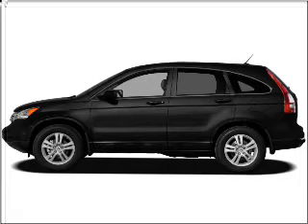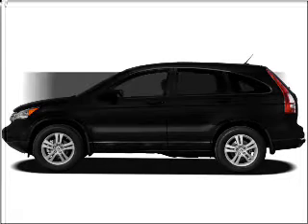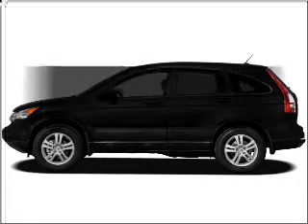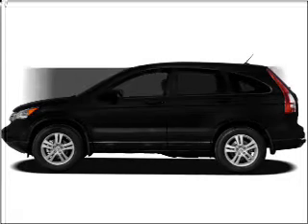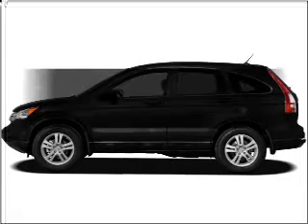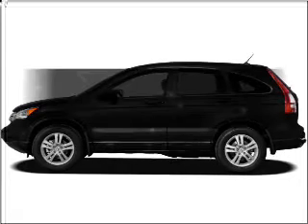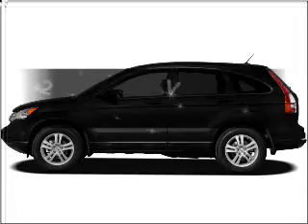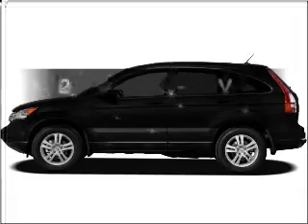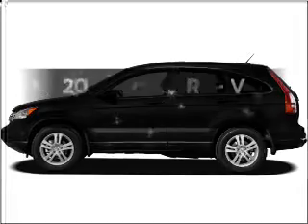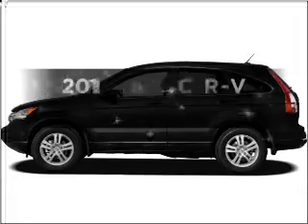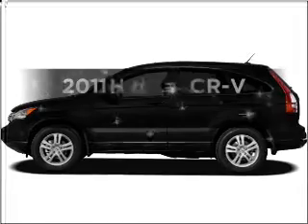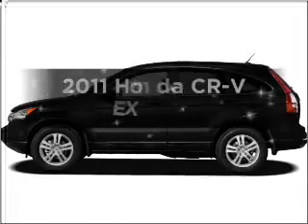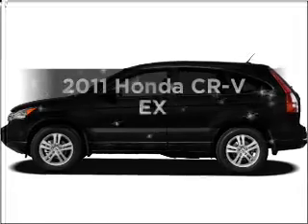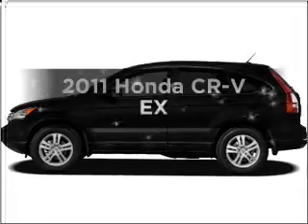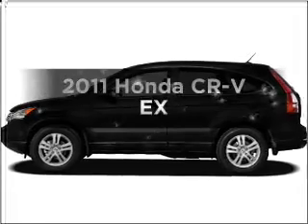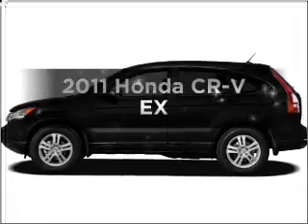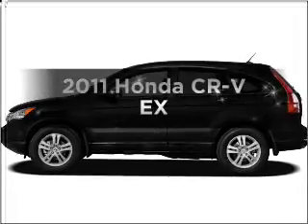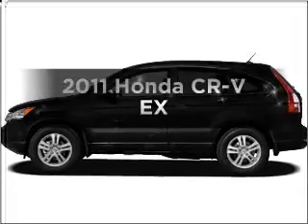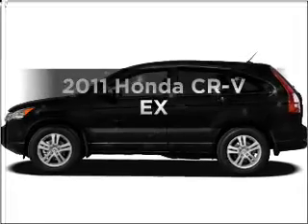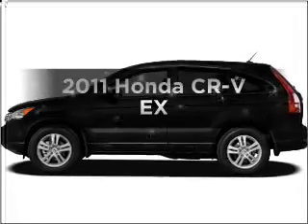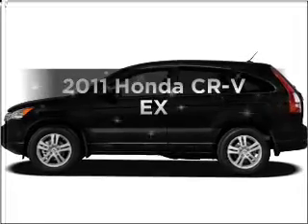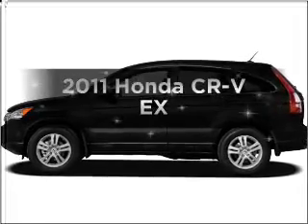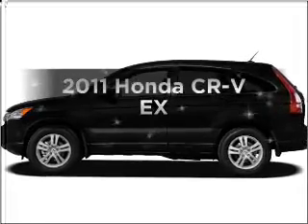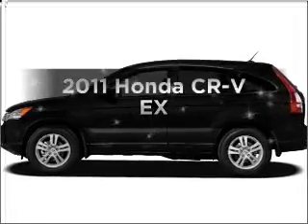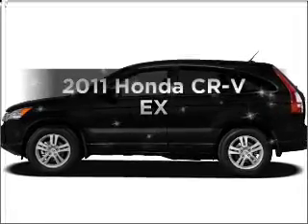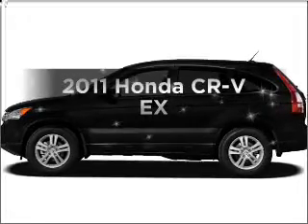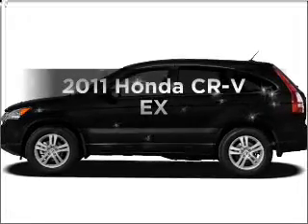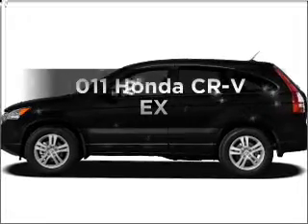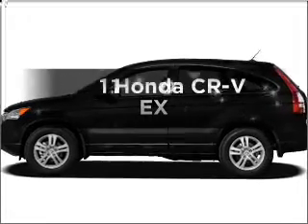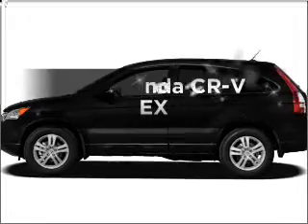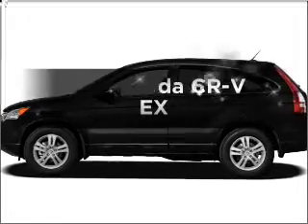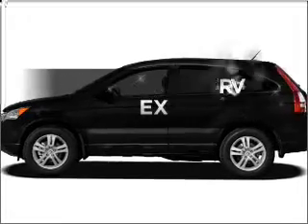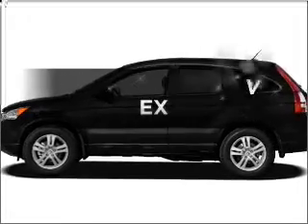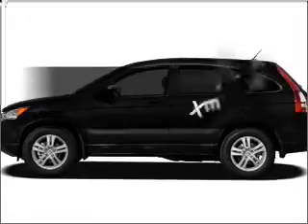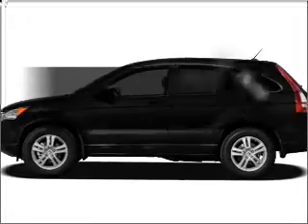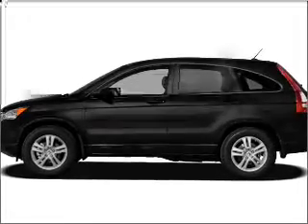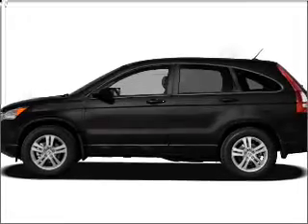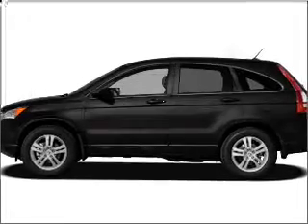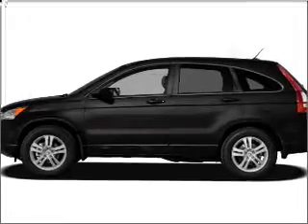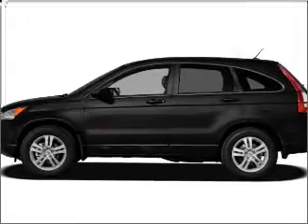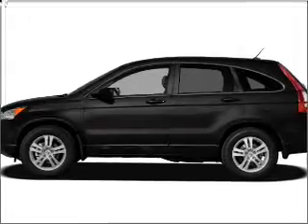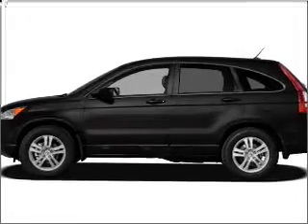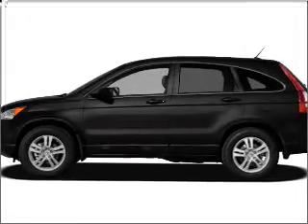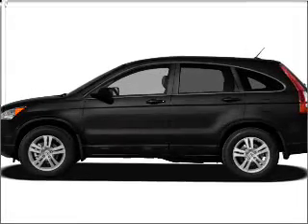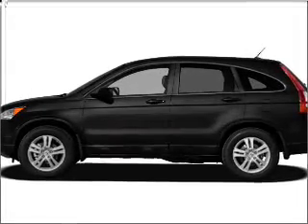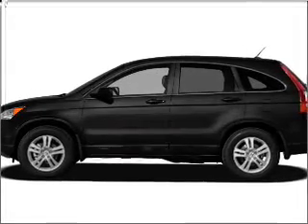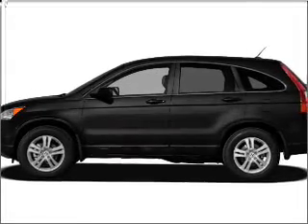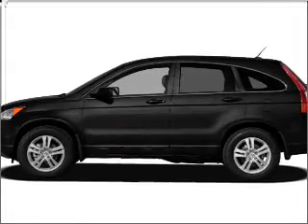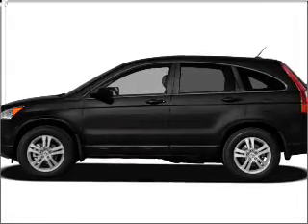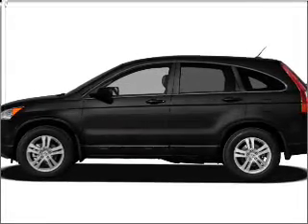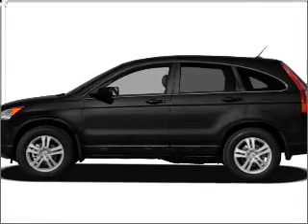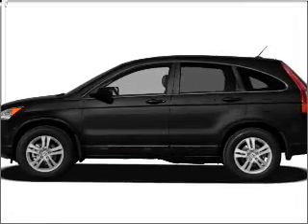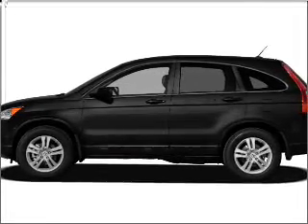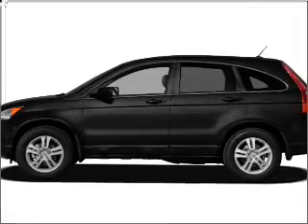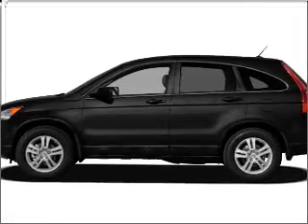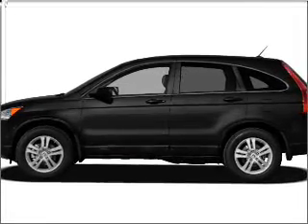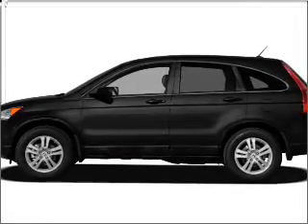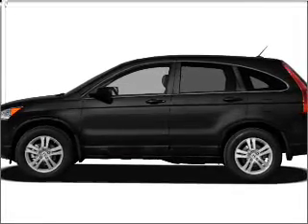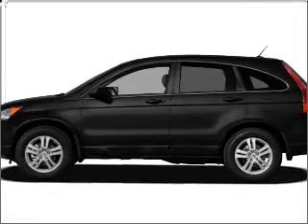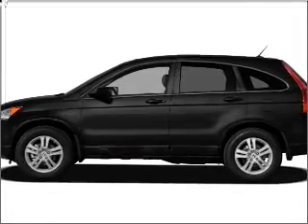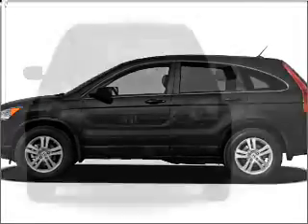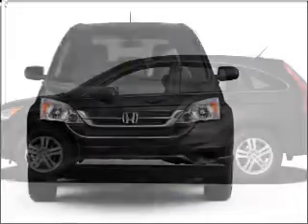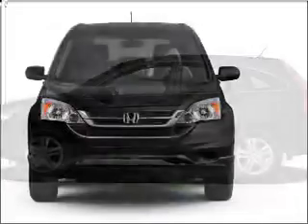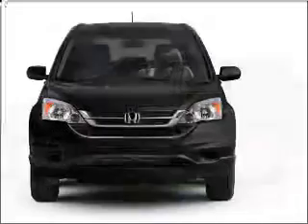Check out this 2011 Honda CR-V. Travel the roads in style and comfort in this great vehicle.